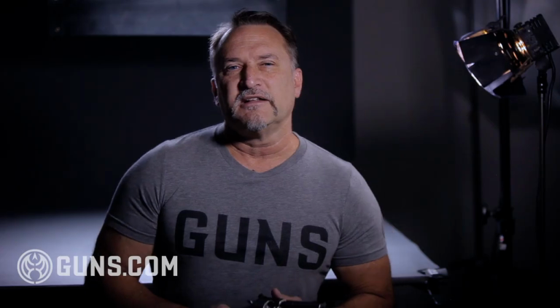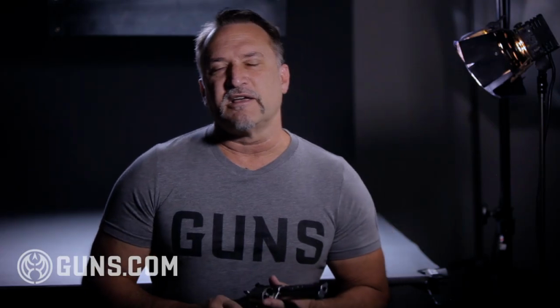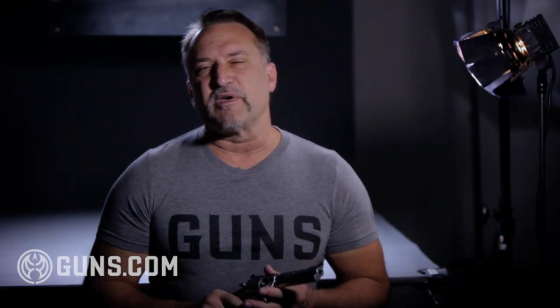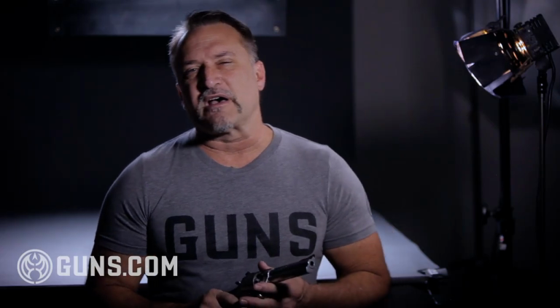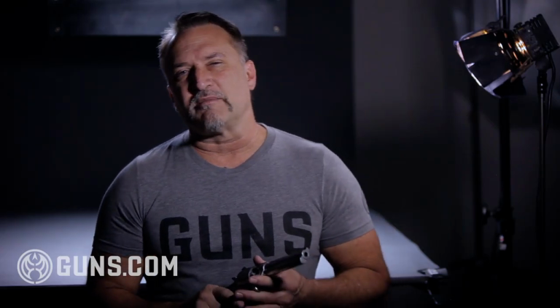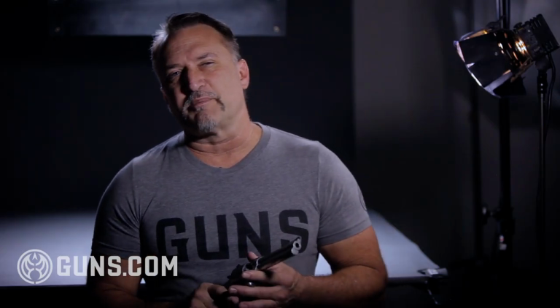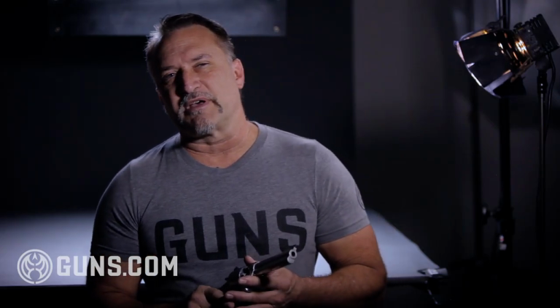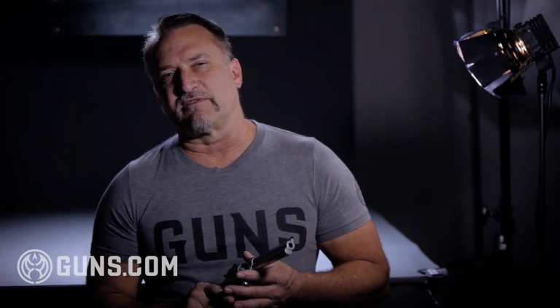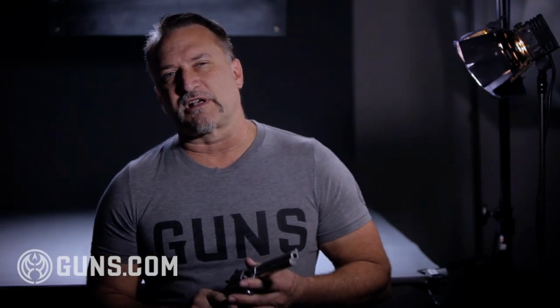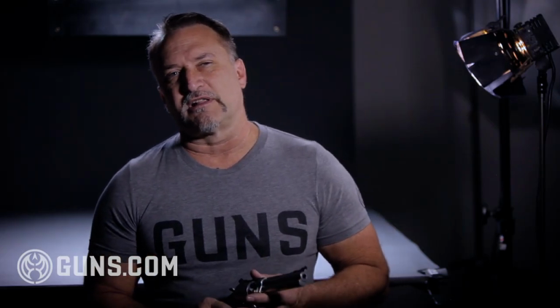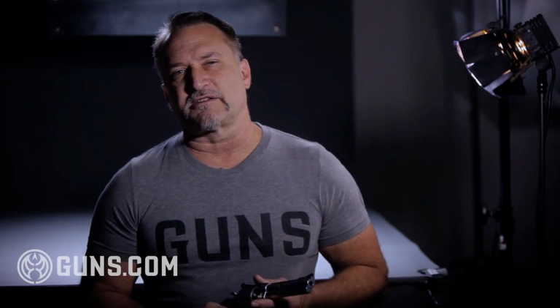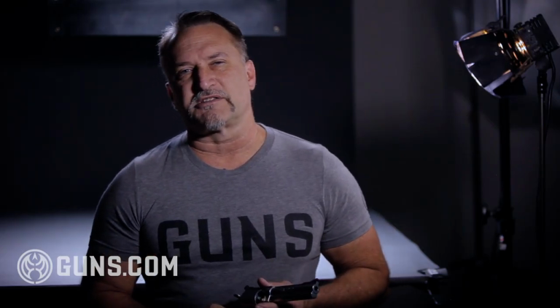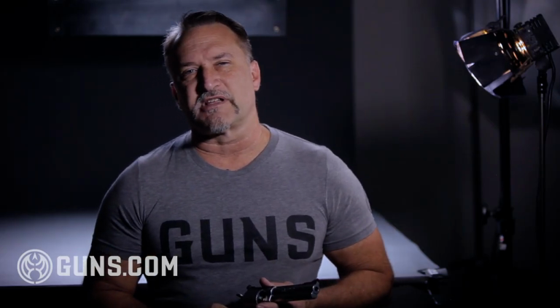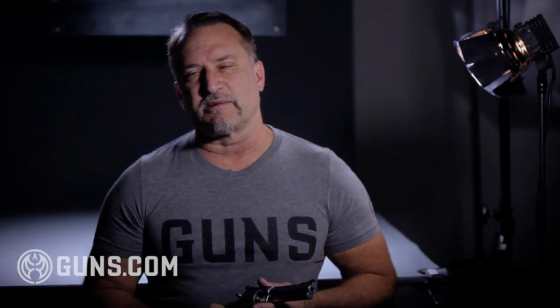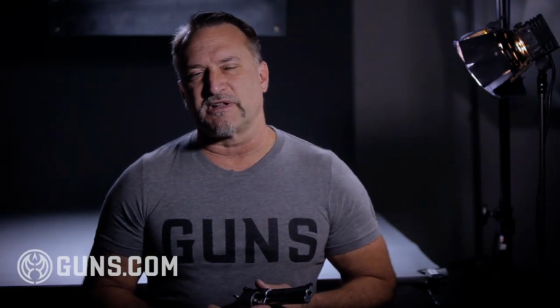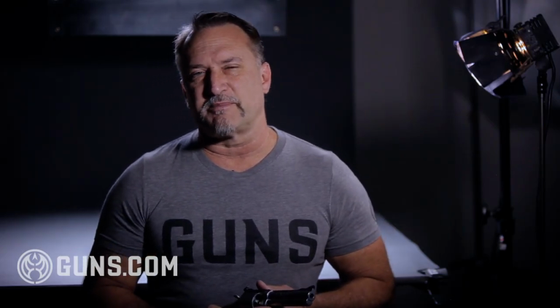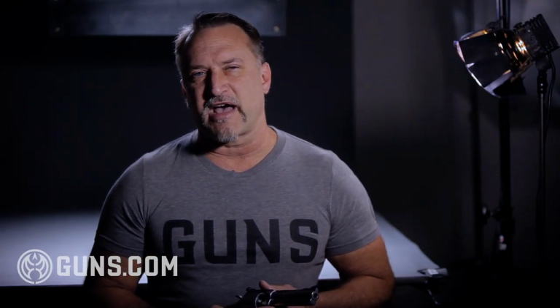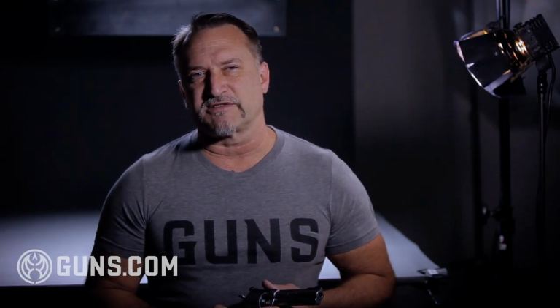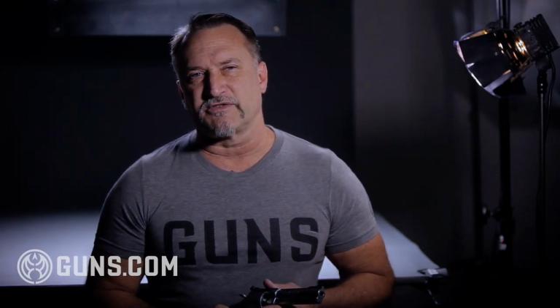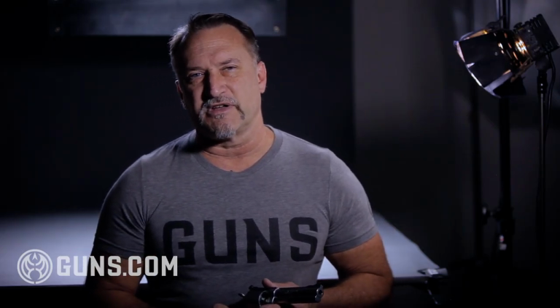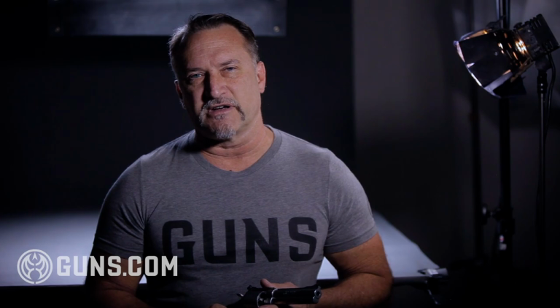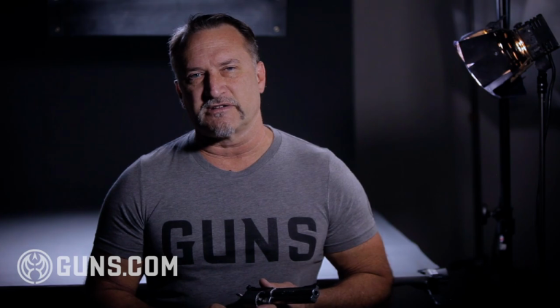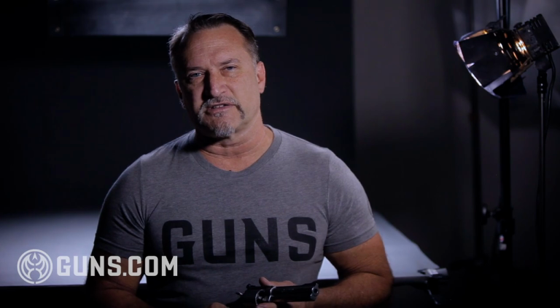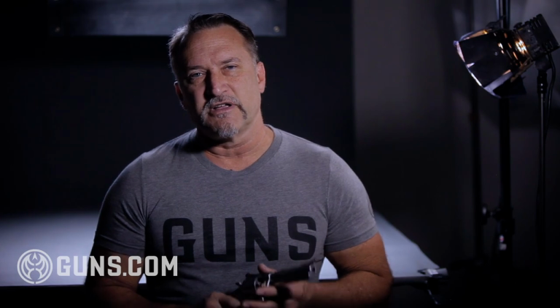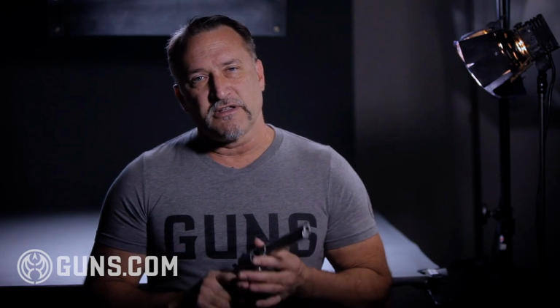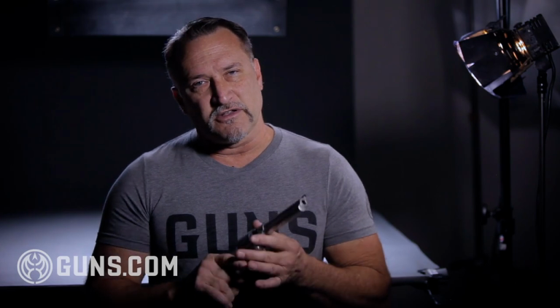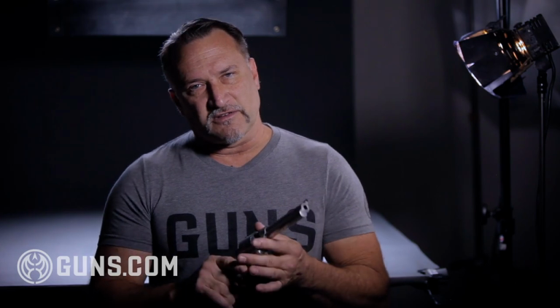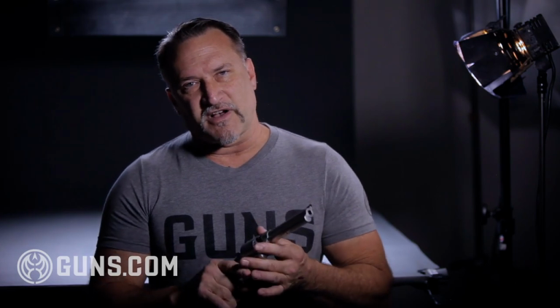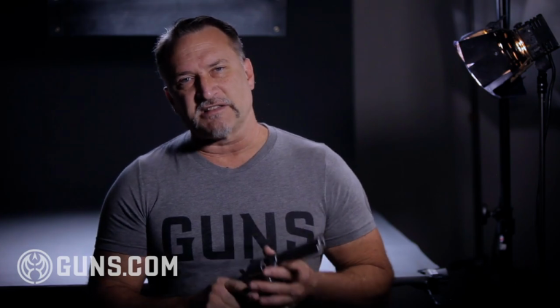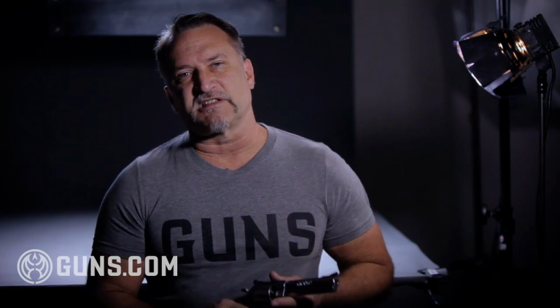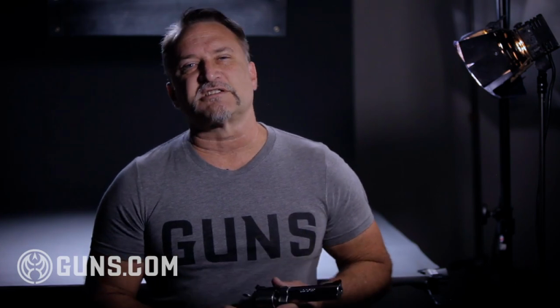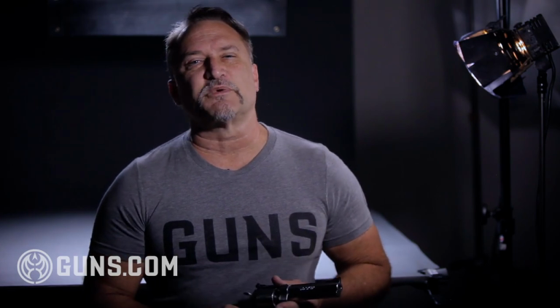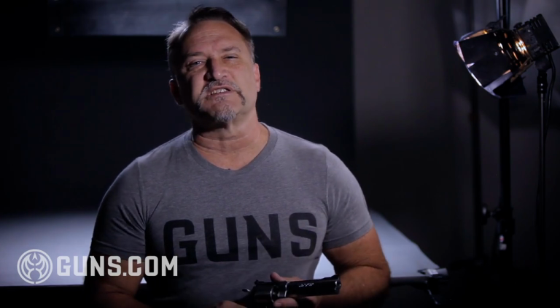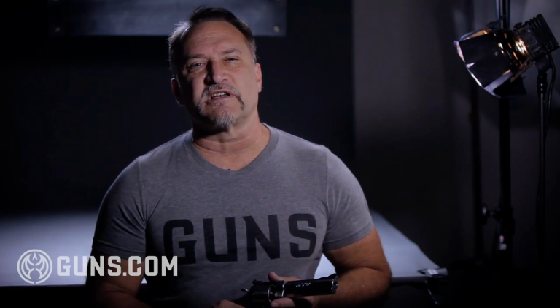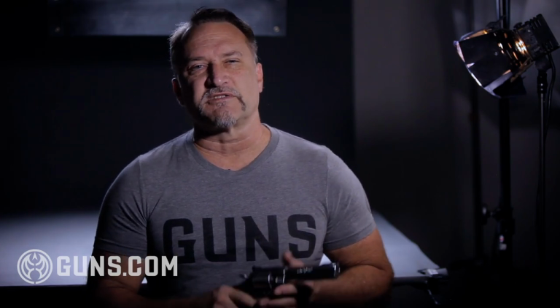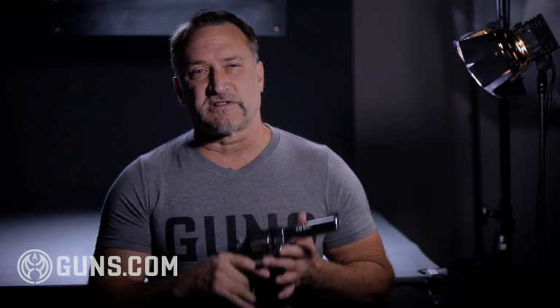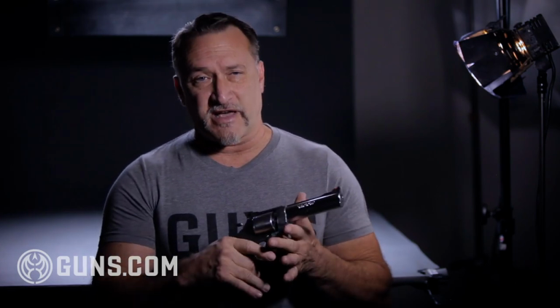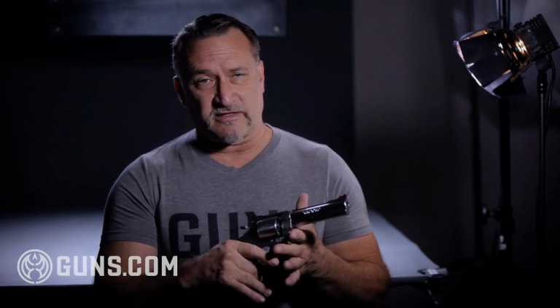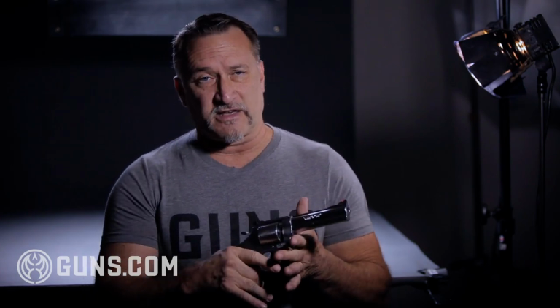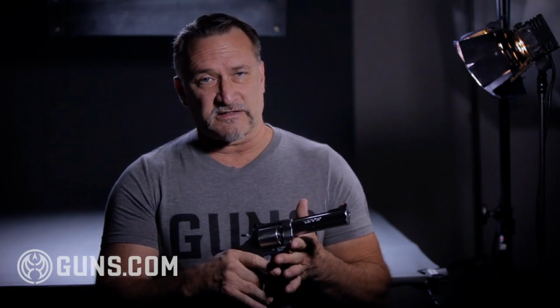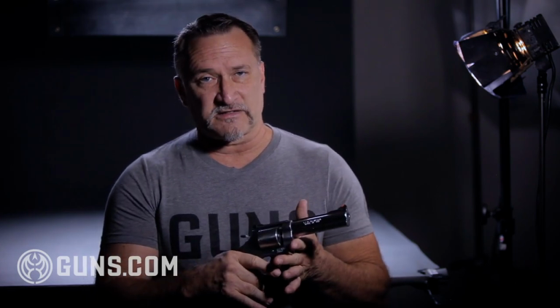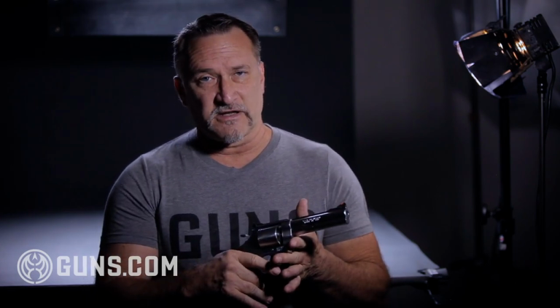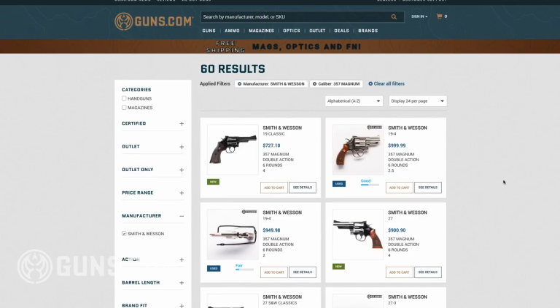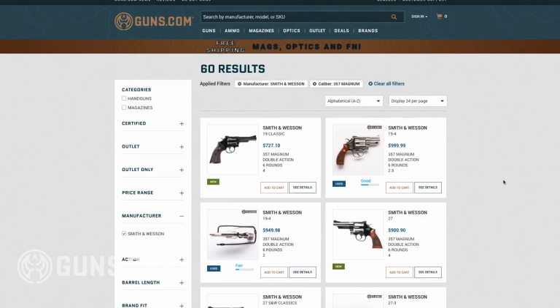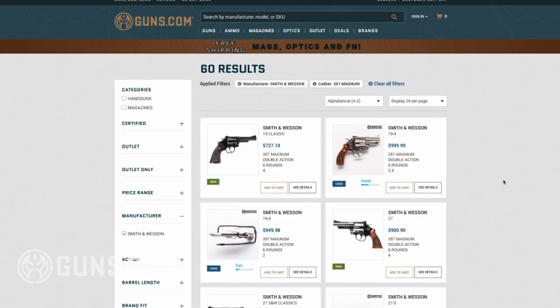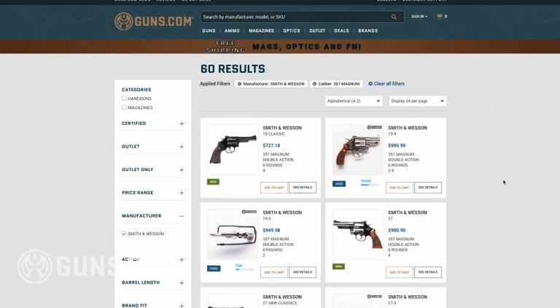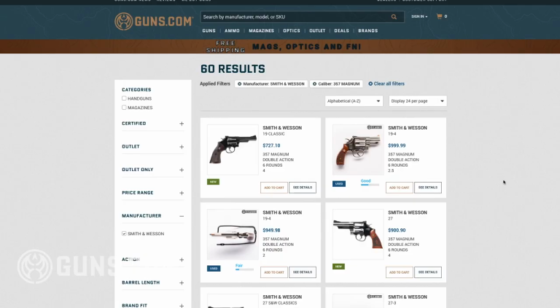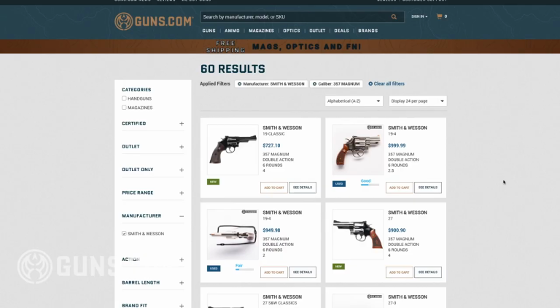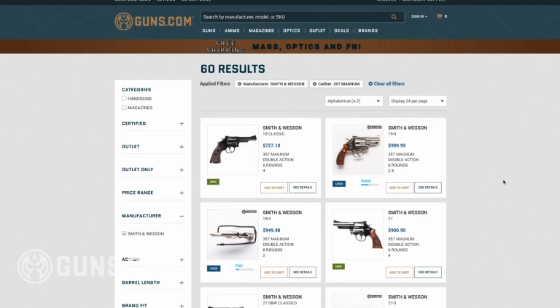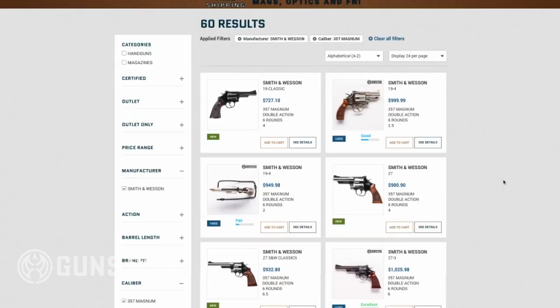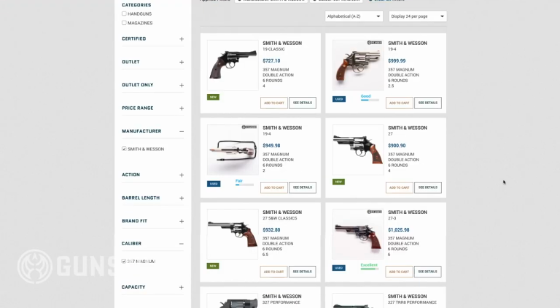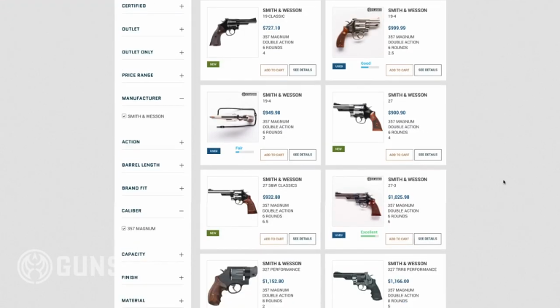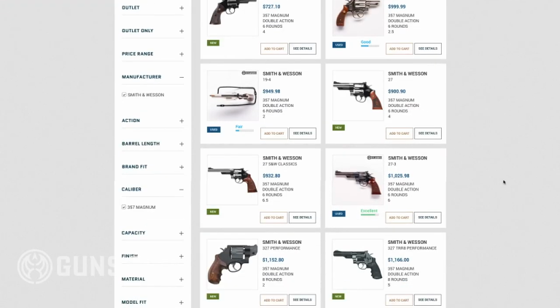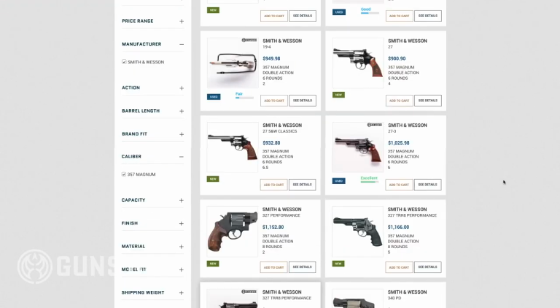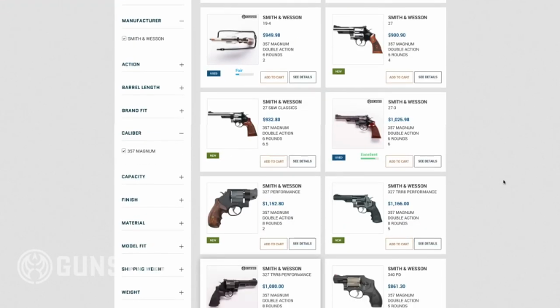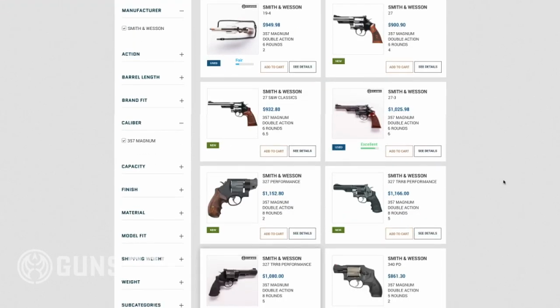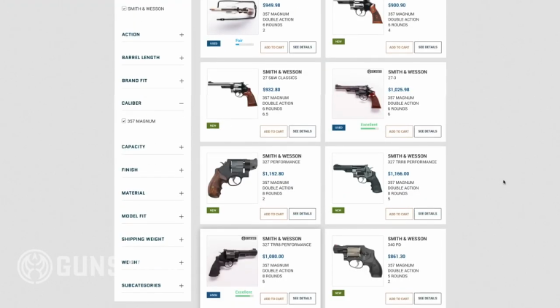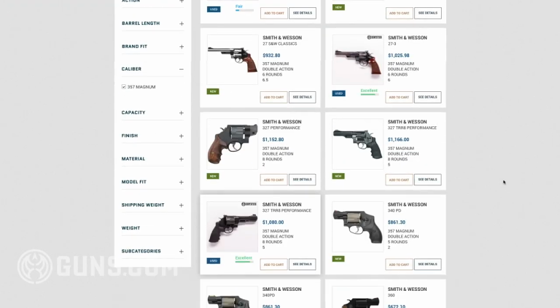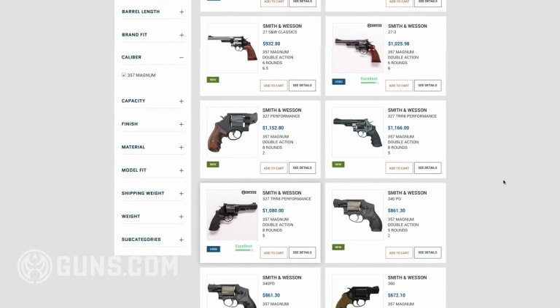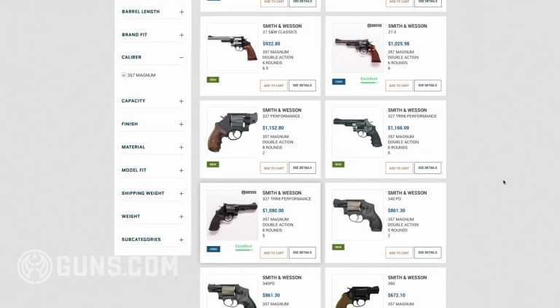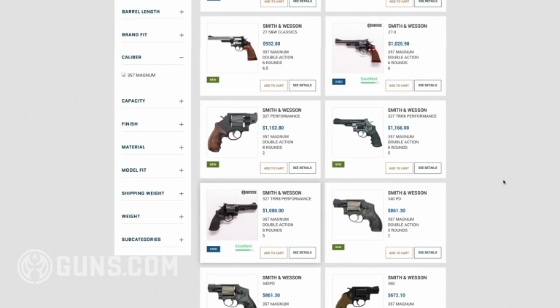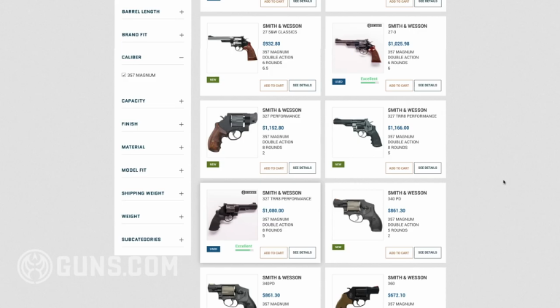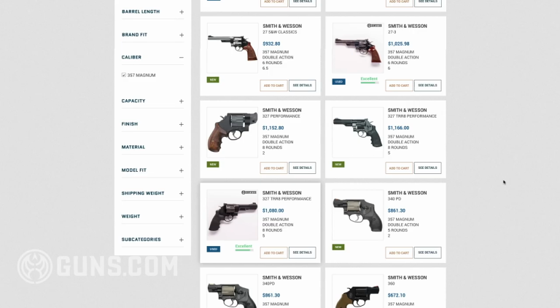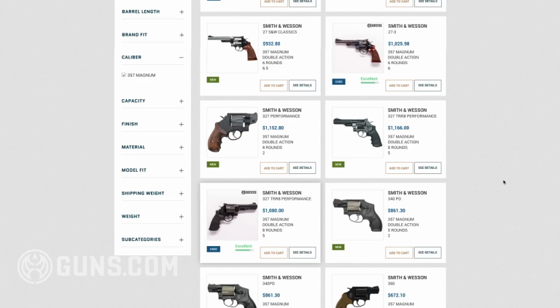They've become a bit of a collector's item in the past few years. You can find 627s like this, along with newer models, at guns.com.